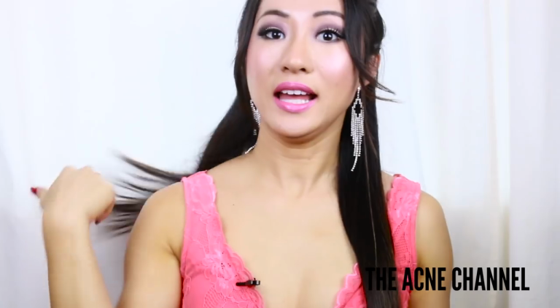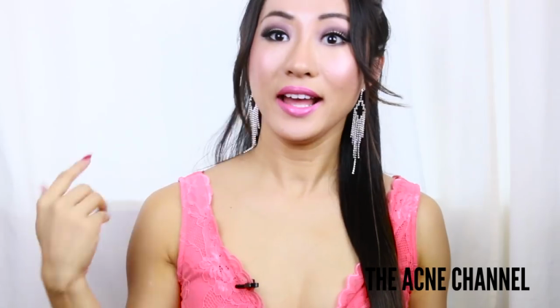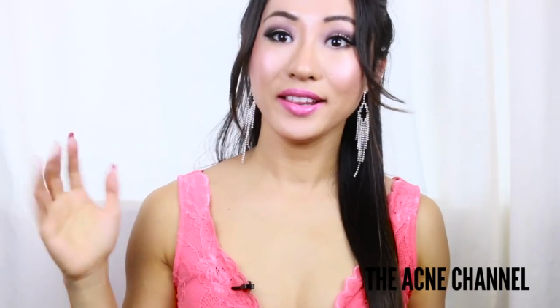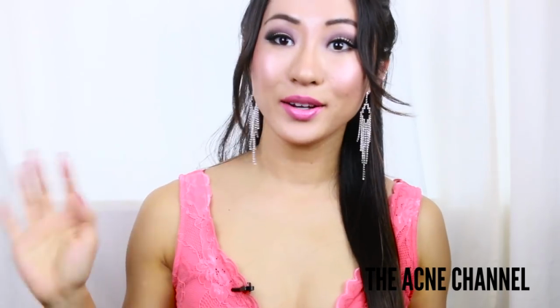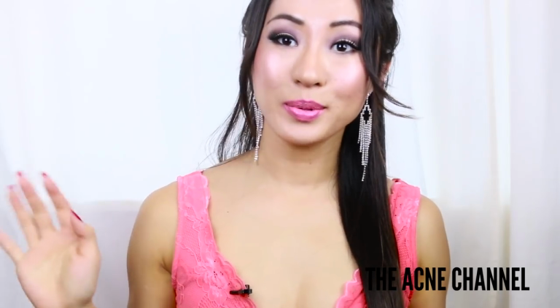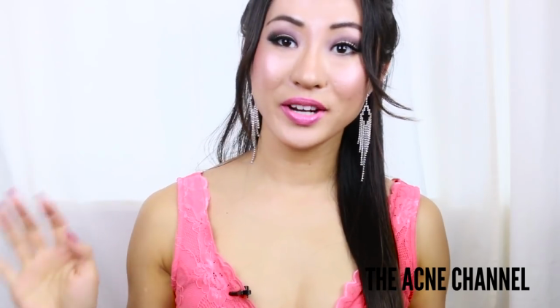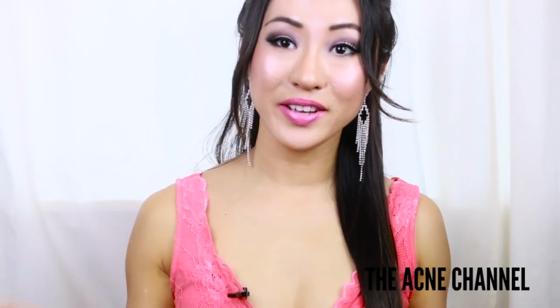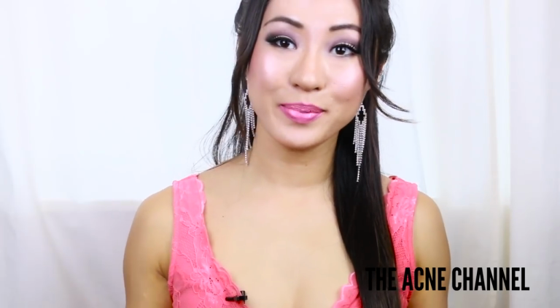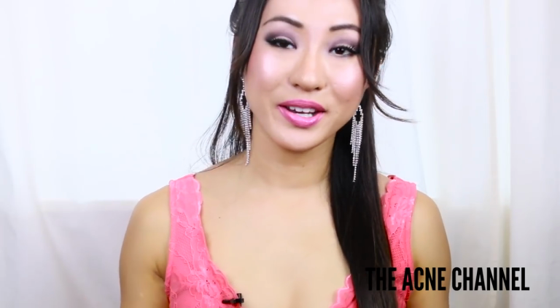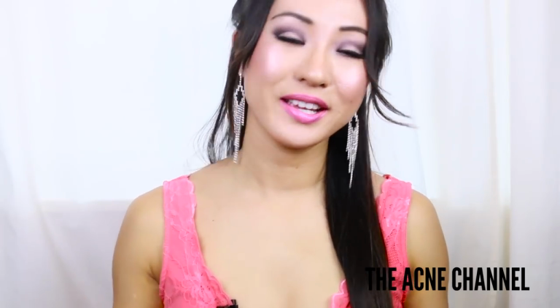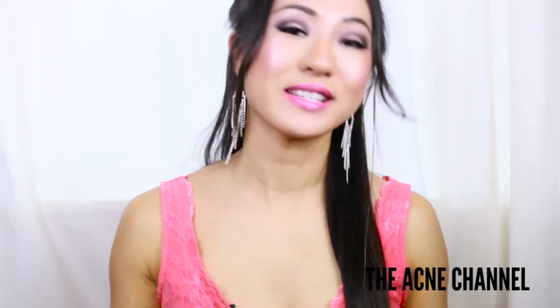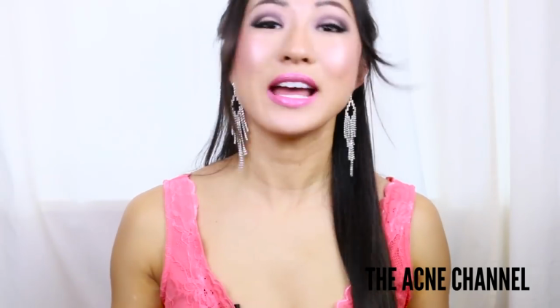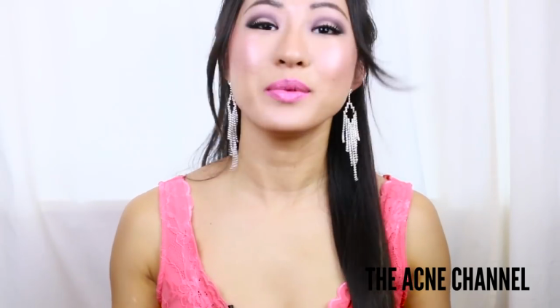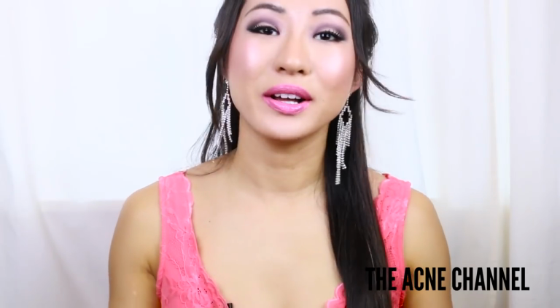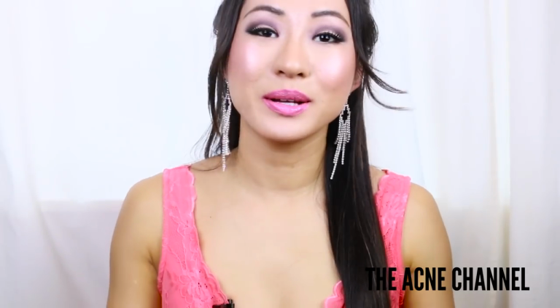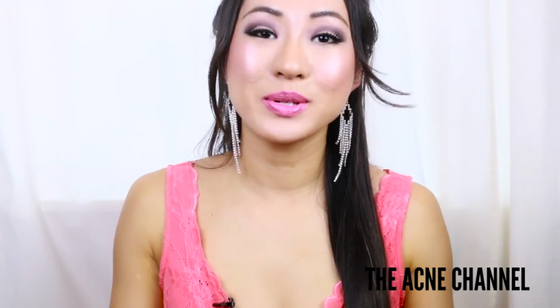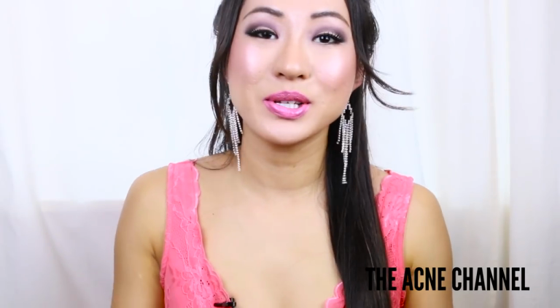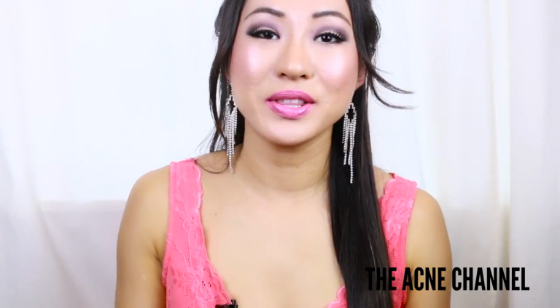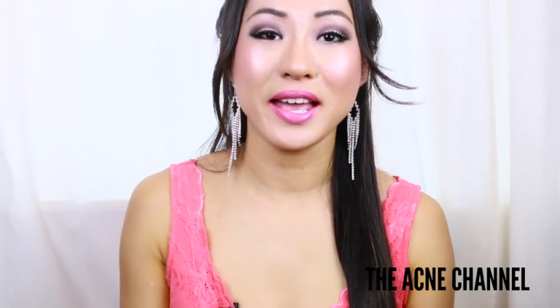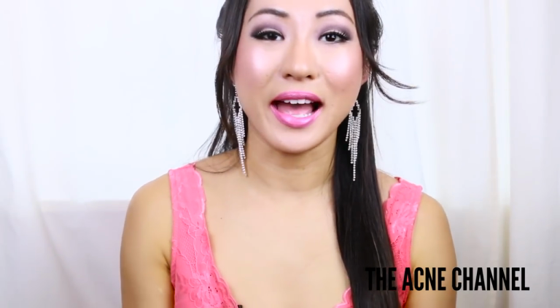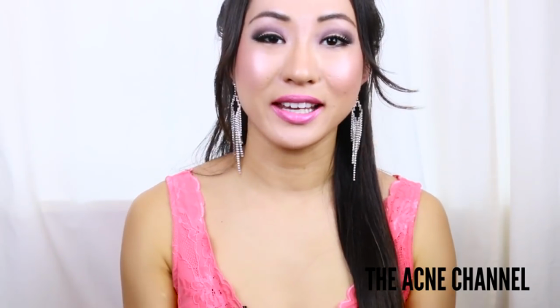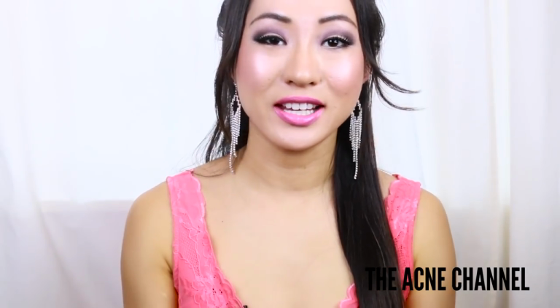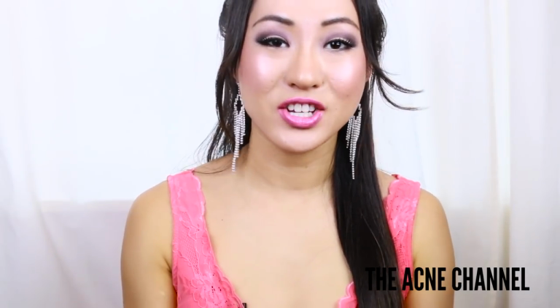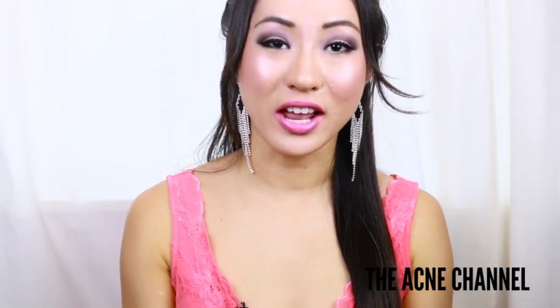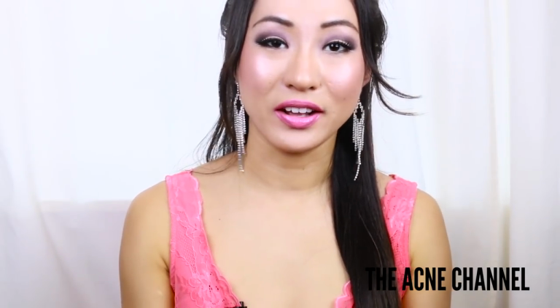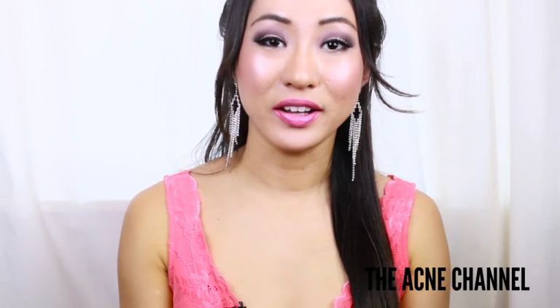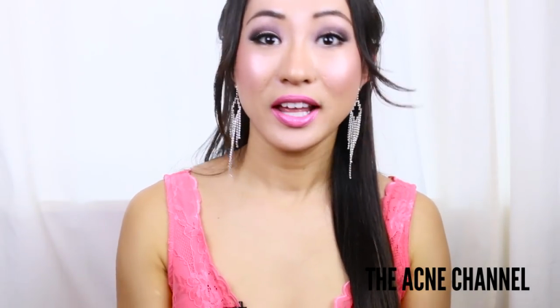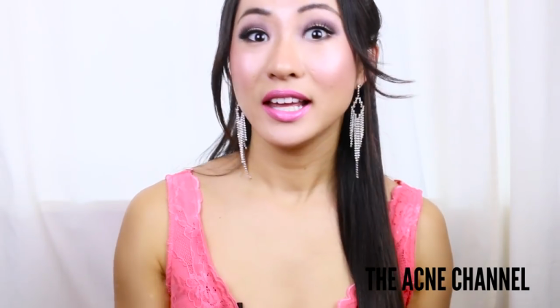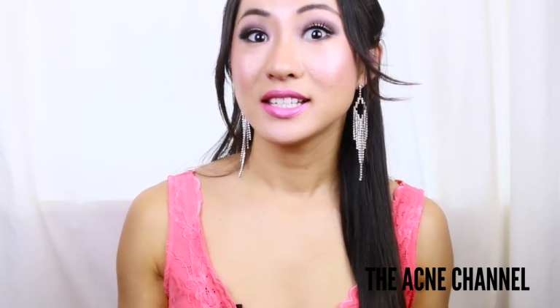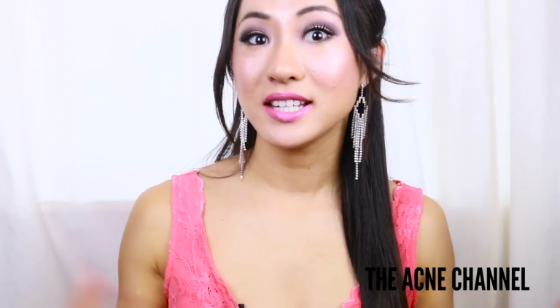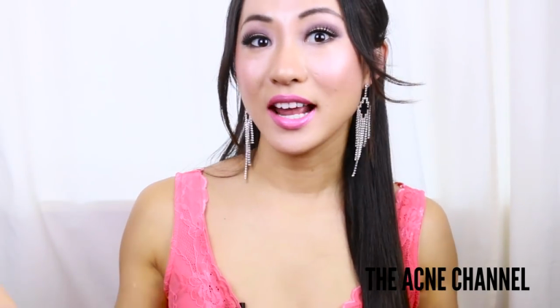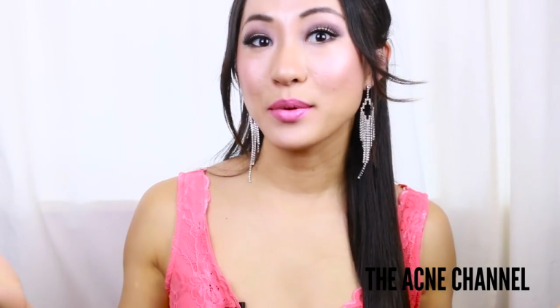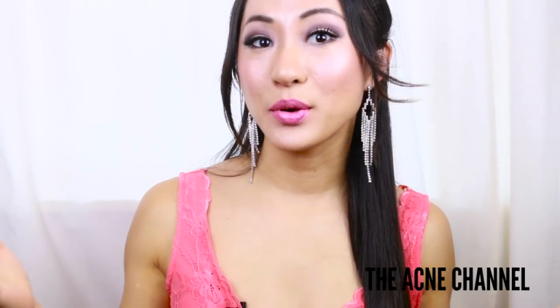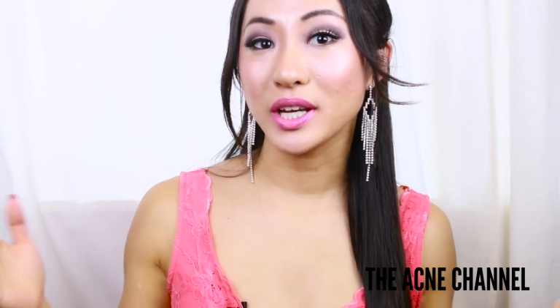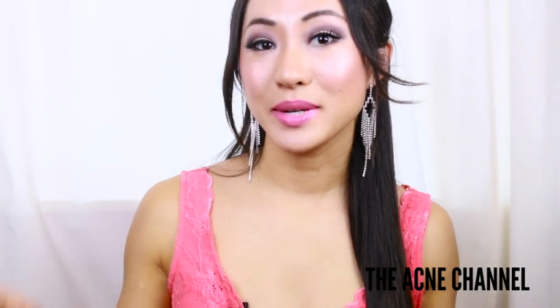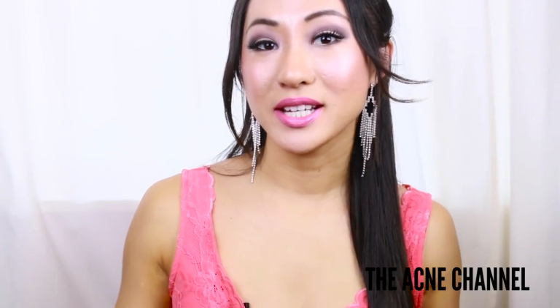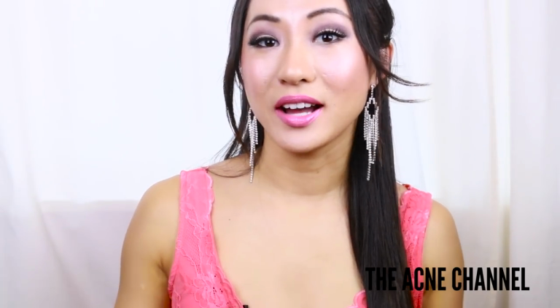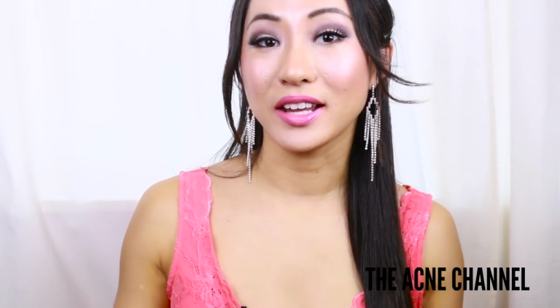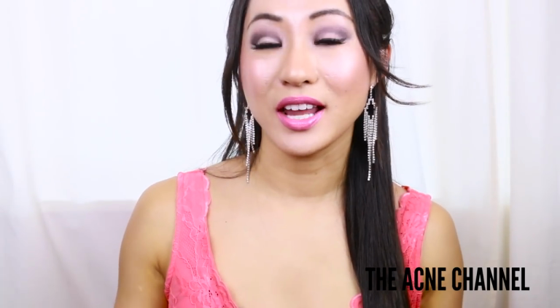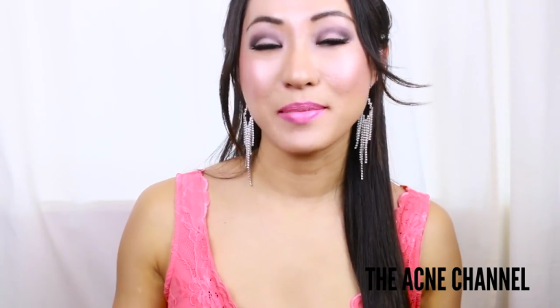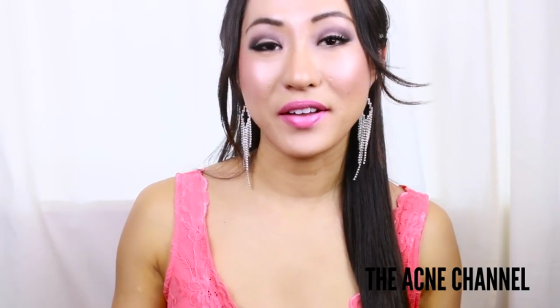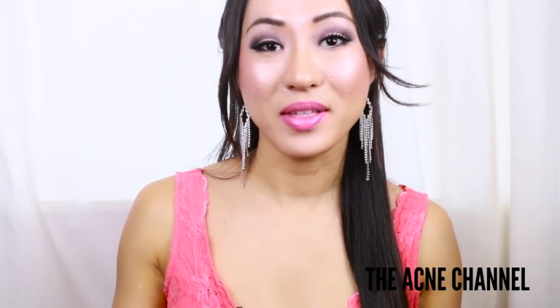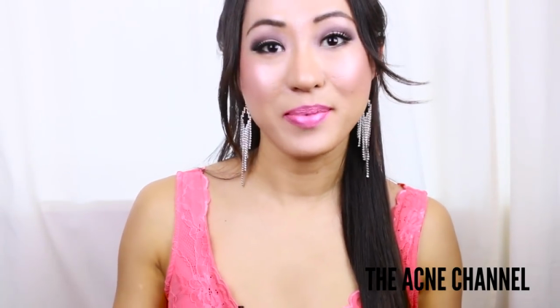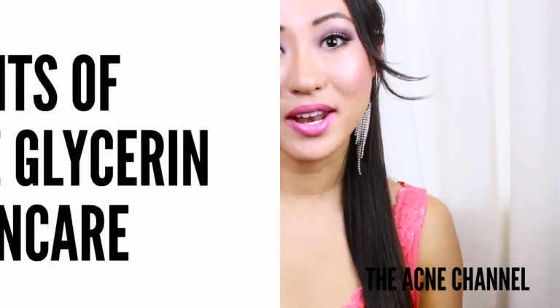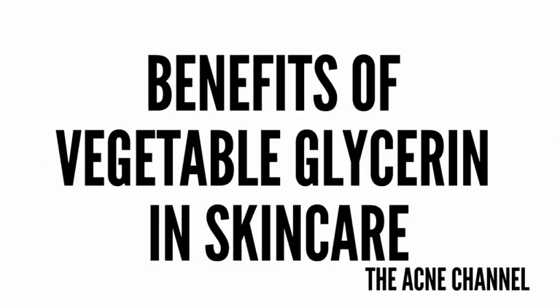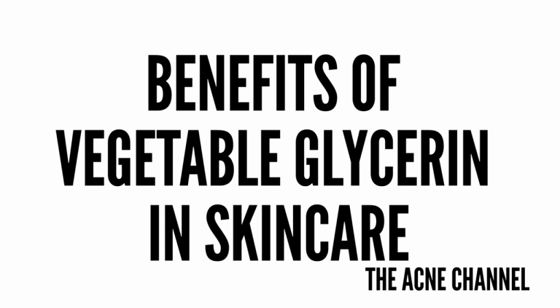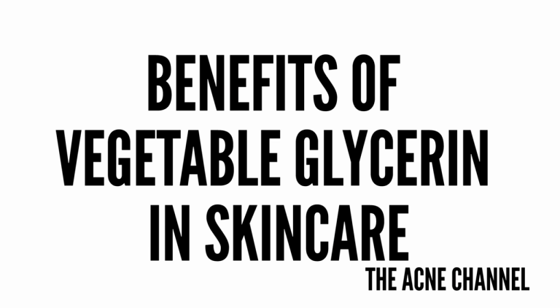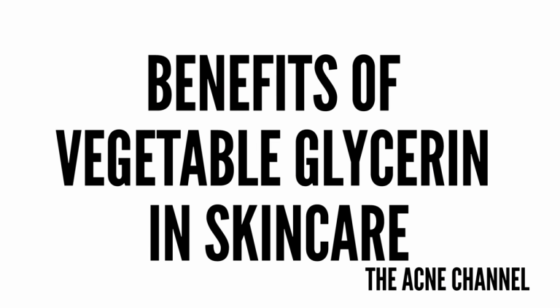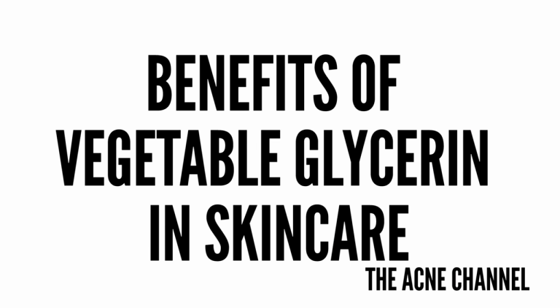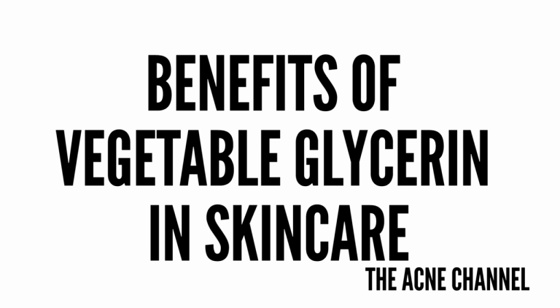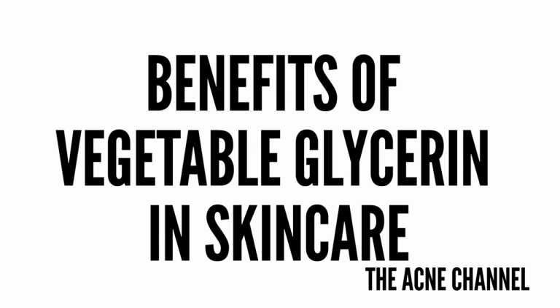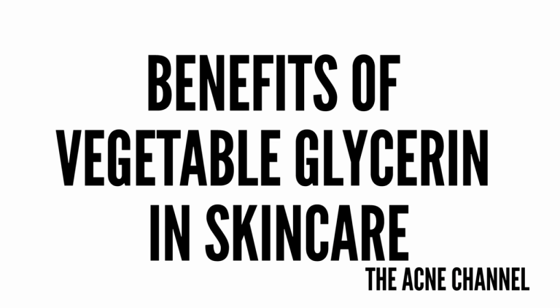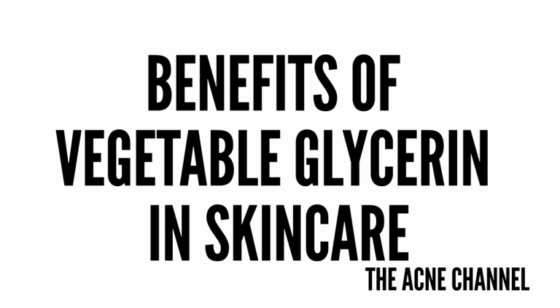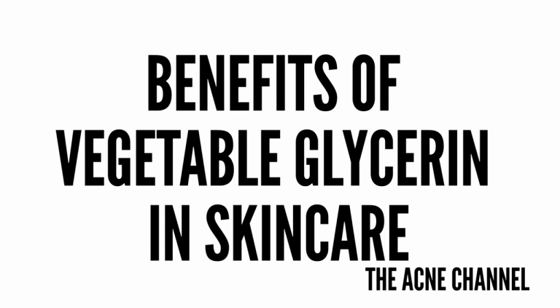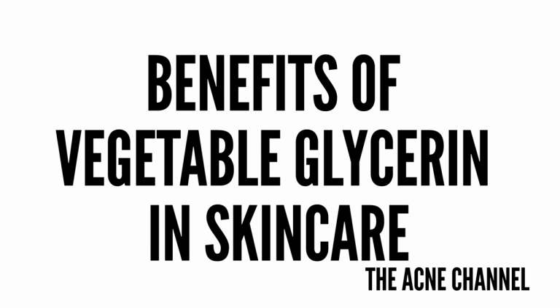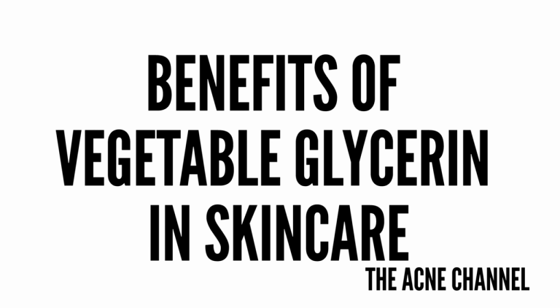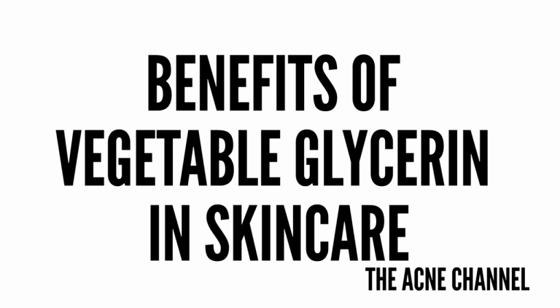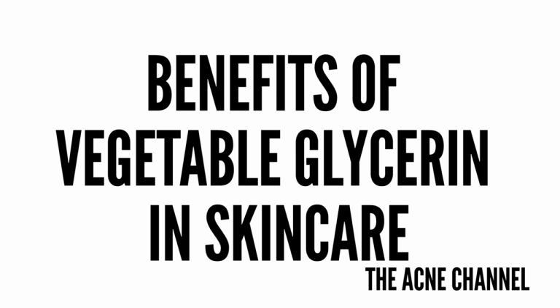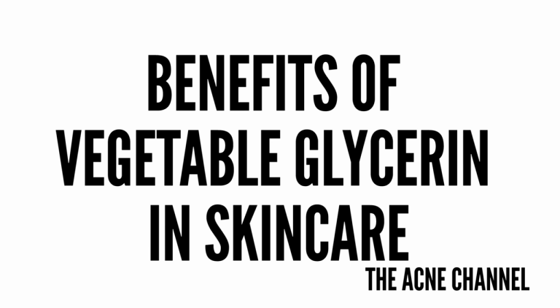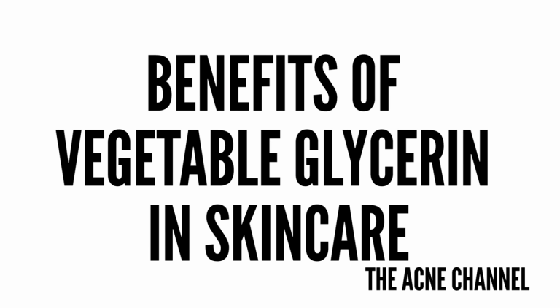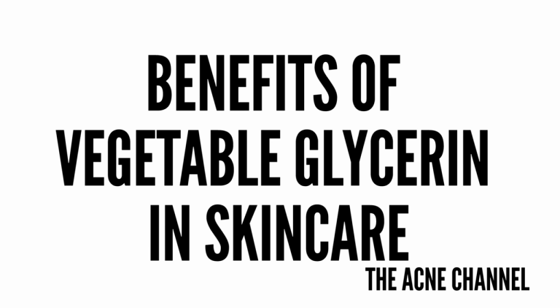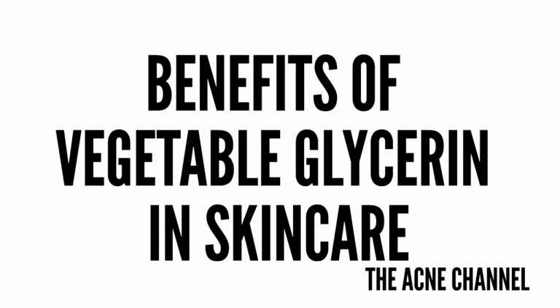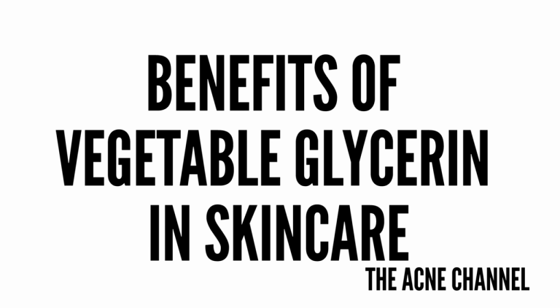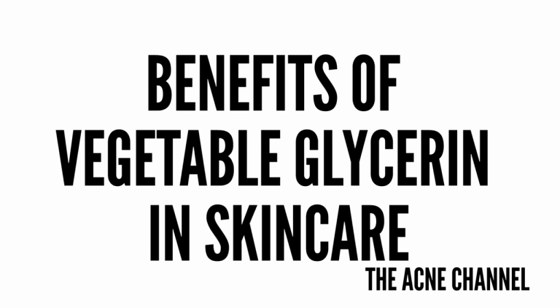Hello Perfect Beauties and welcome to the Acne Channel. Today I'm going to be talking about the benefits of vegetable glycerin in your skincare.